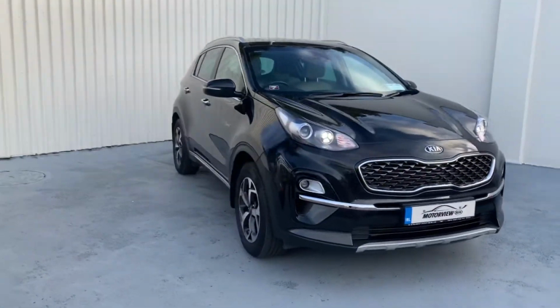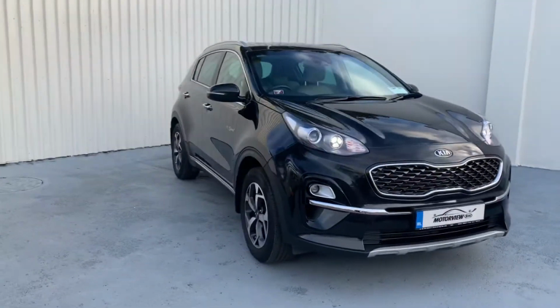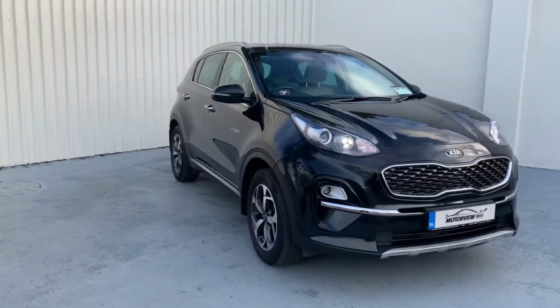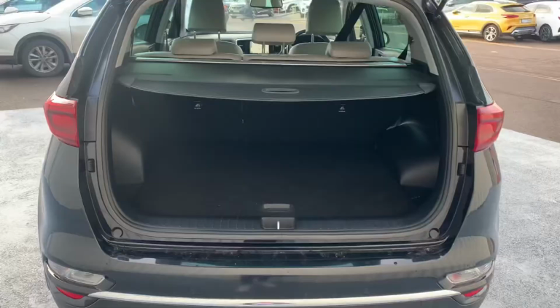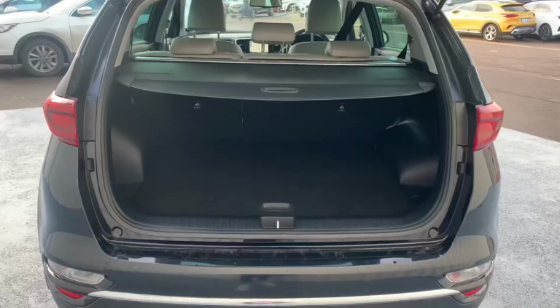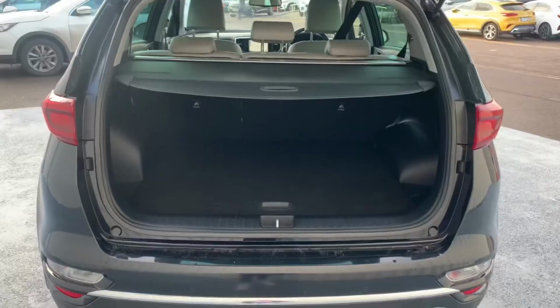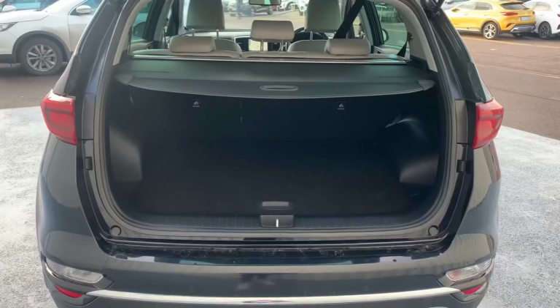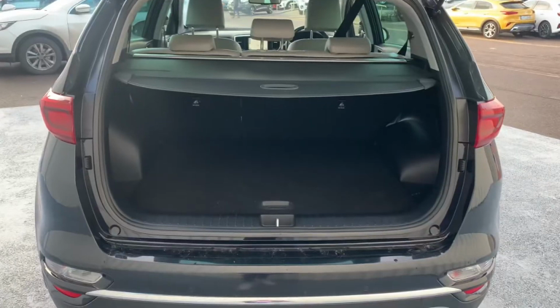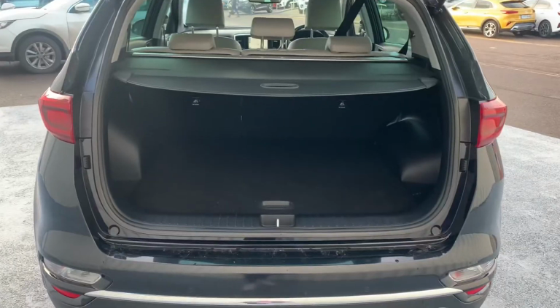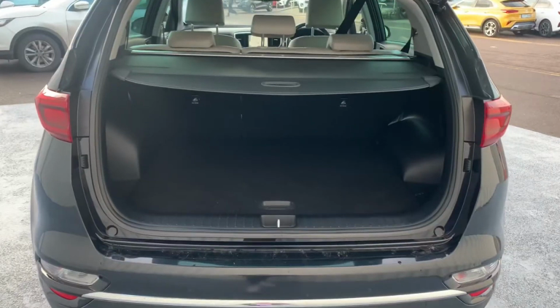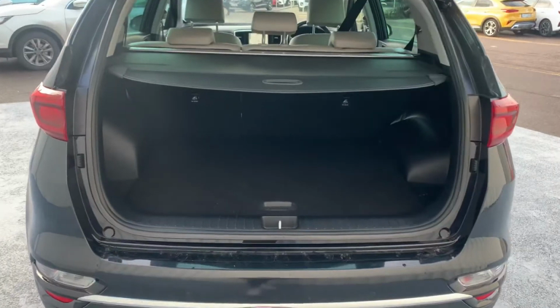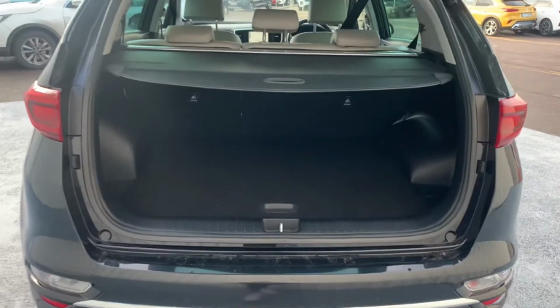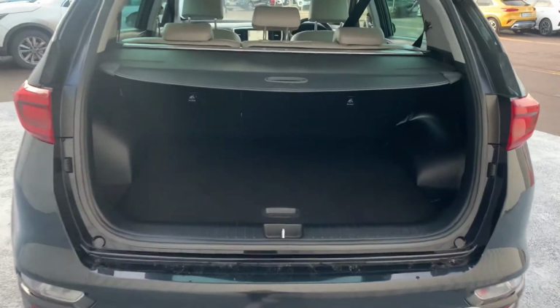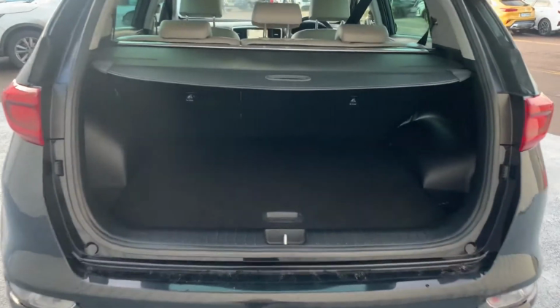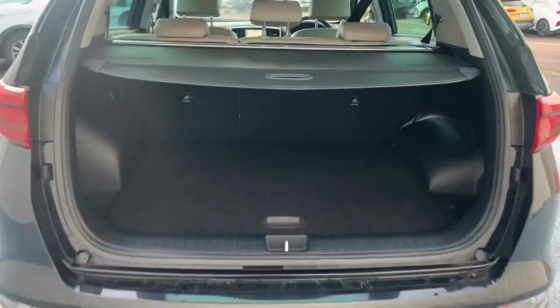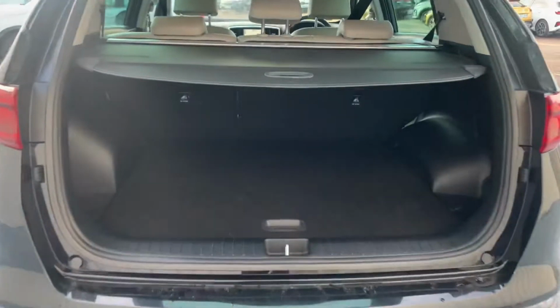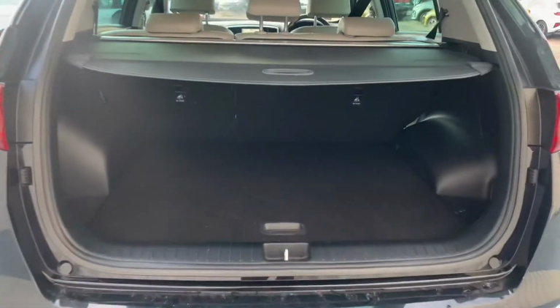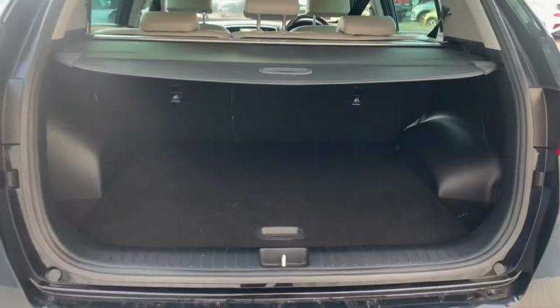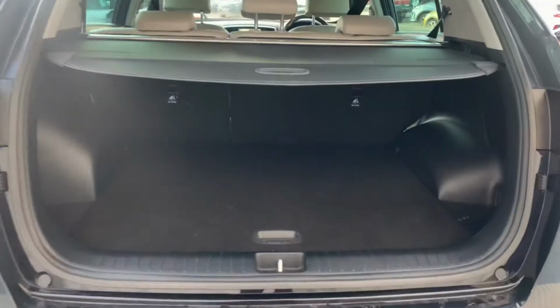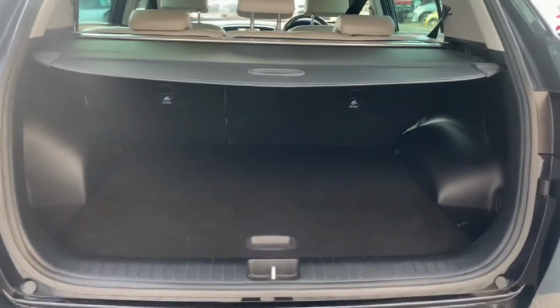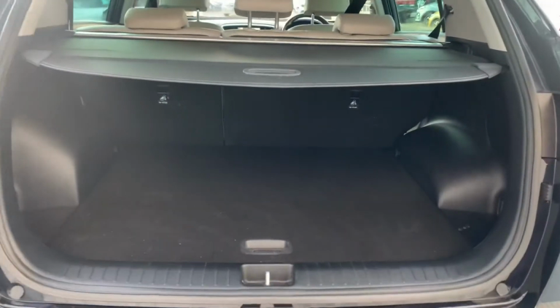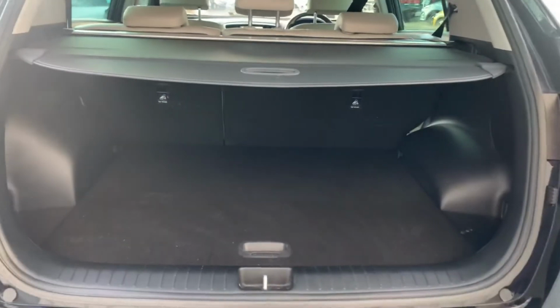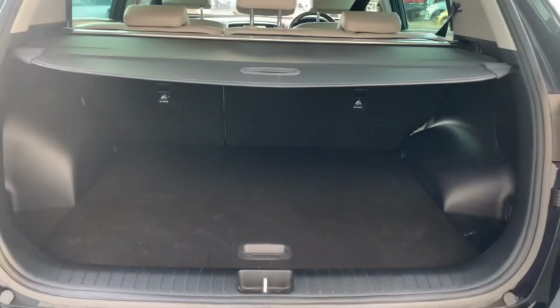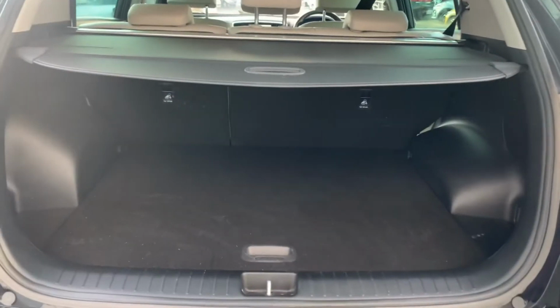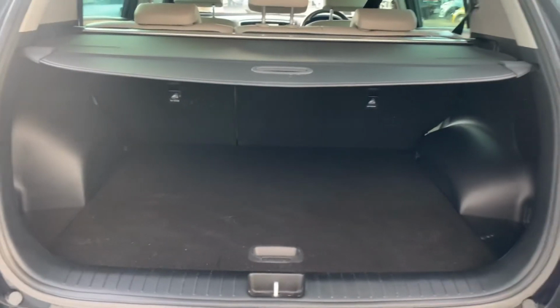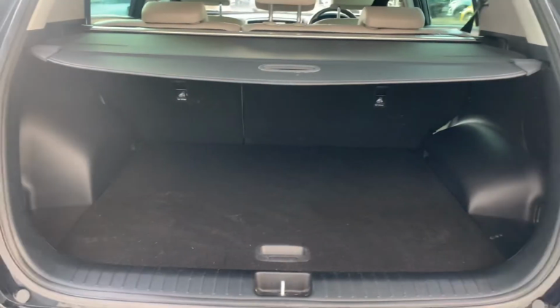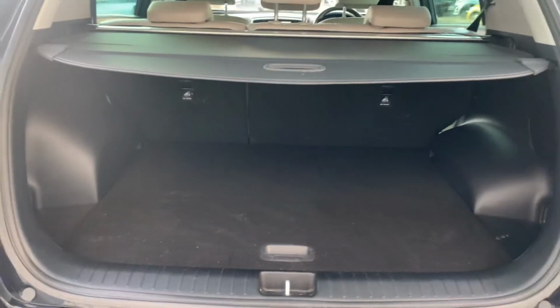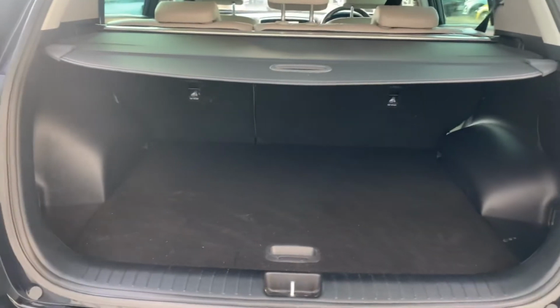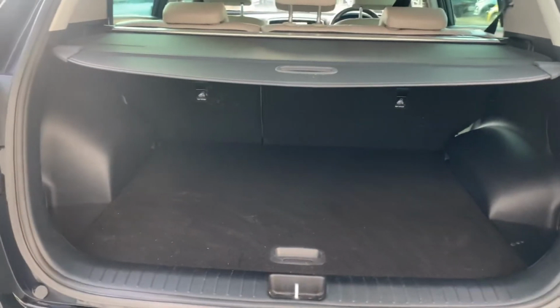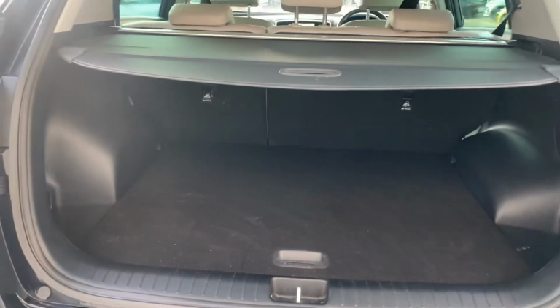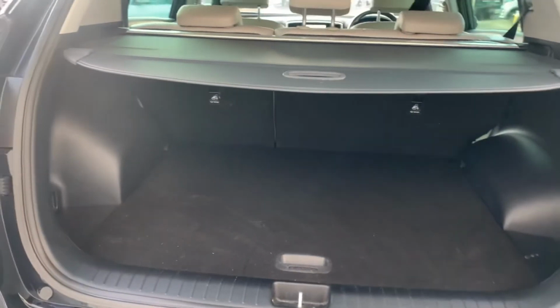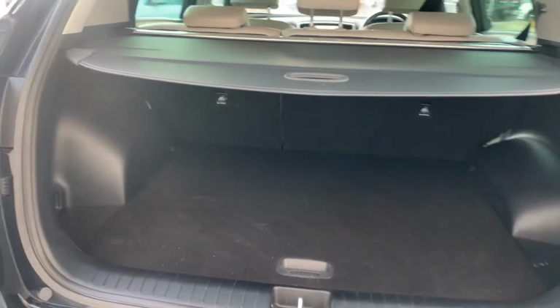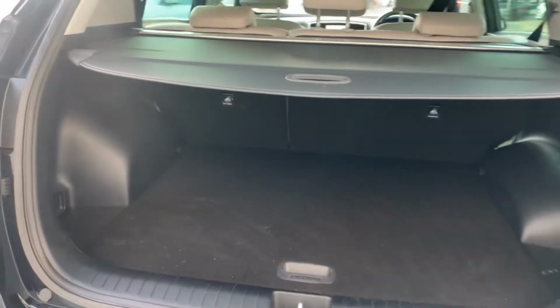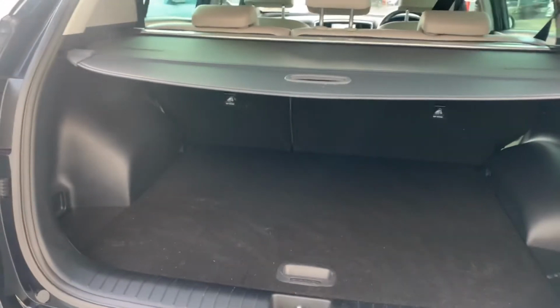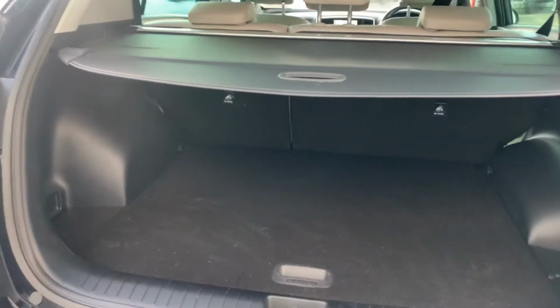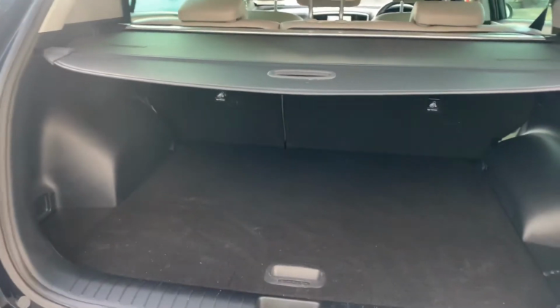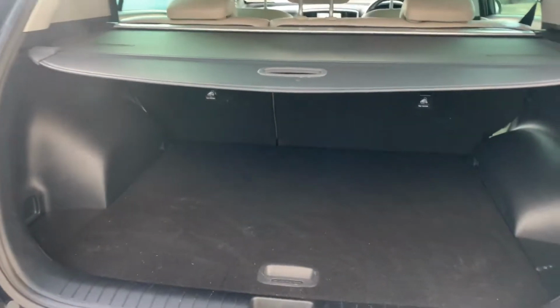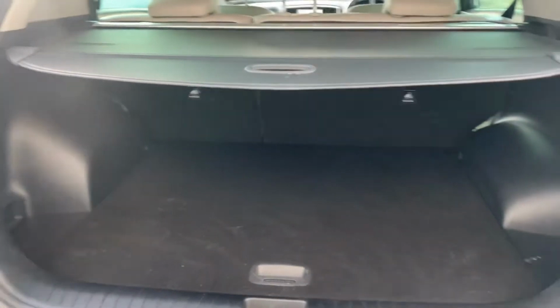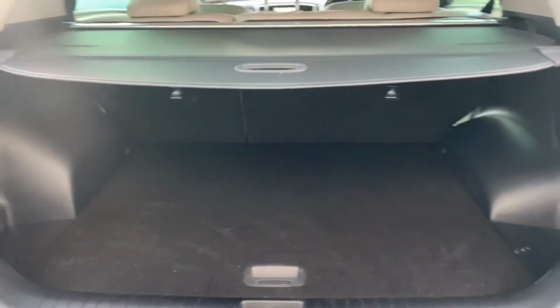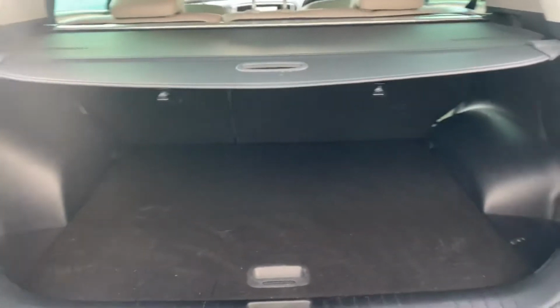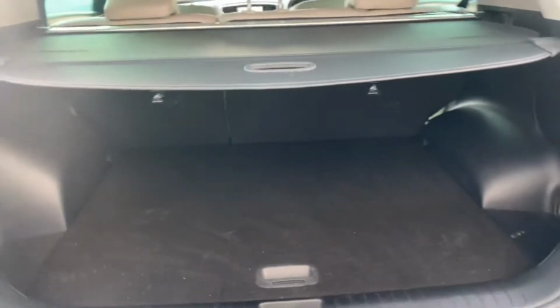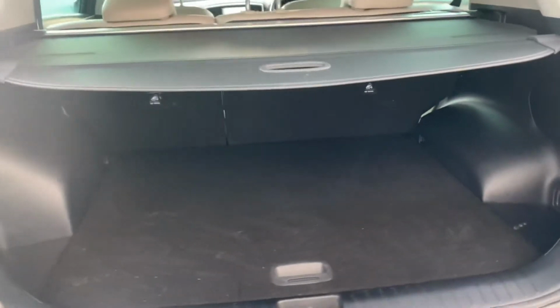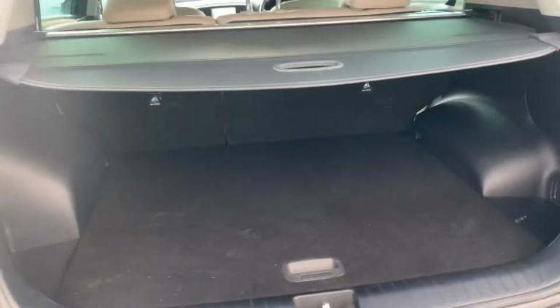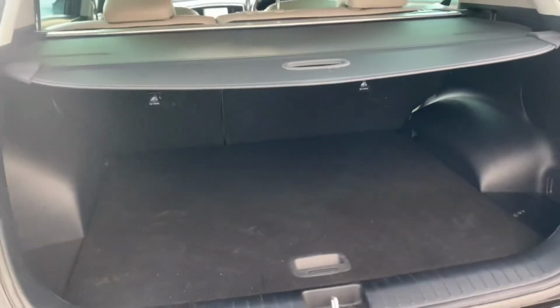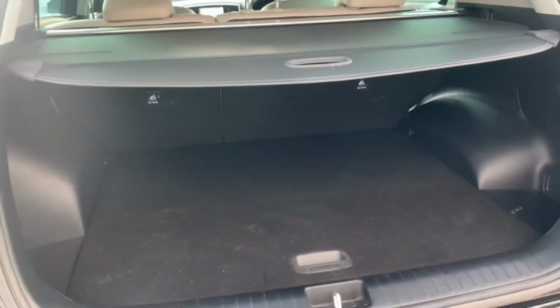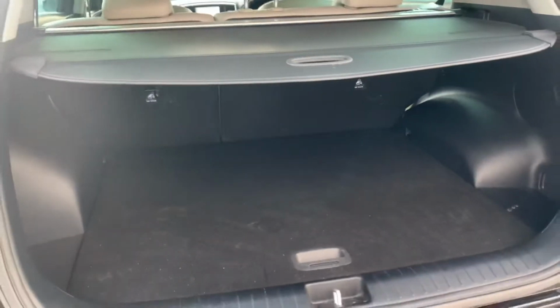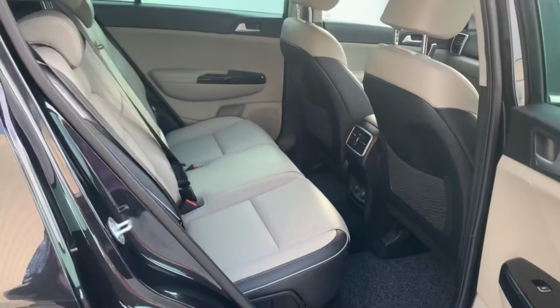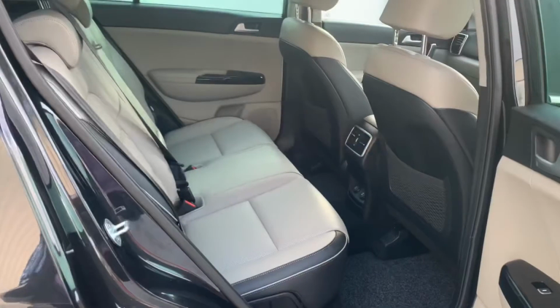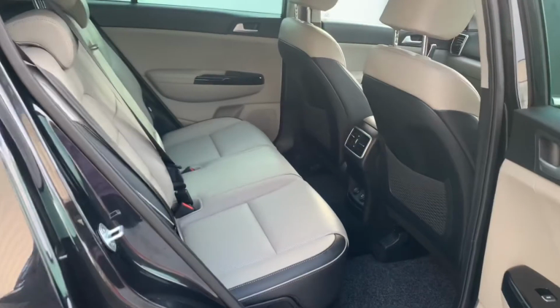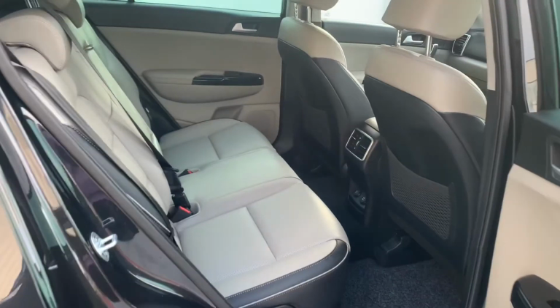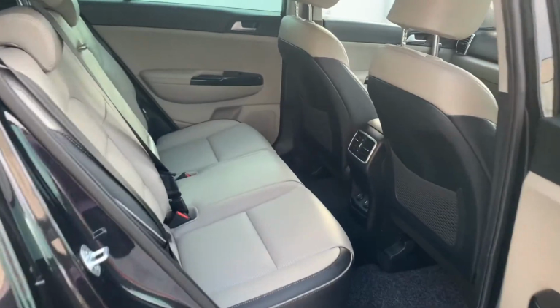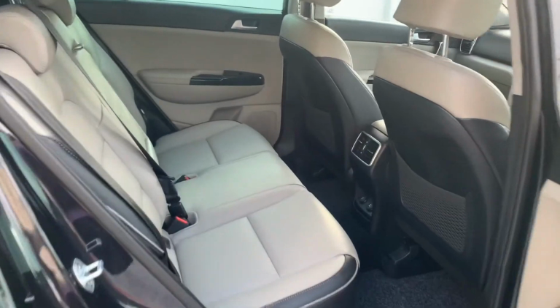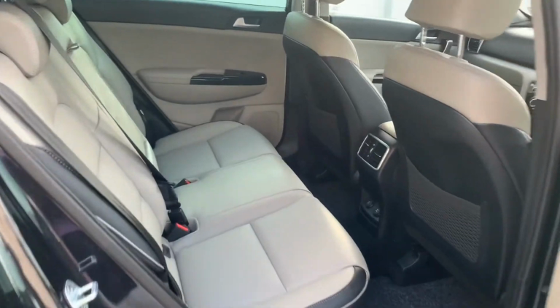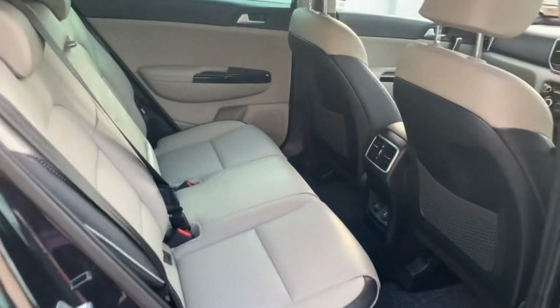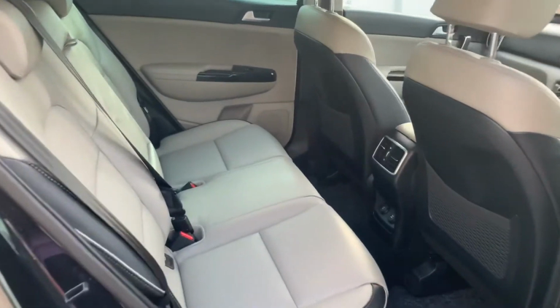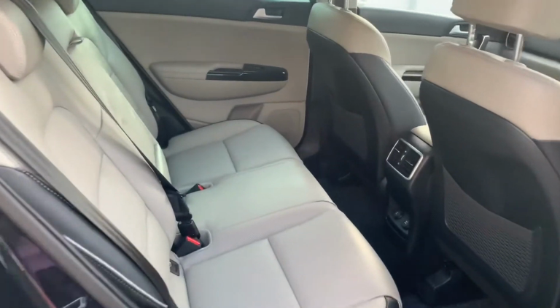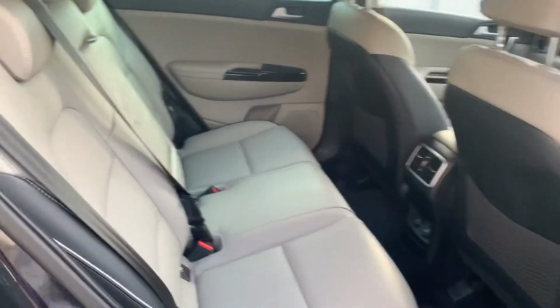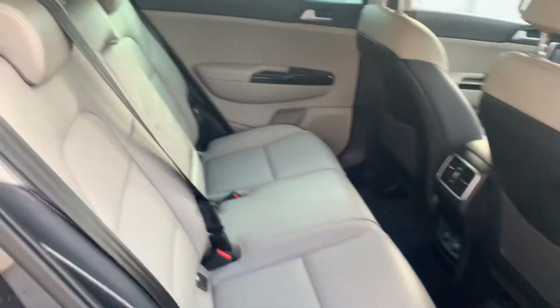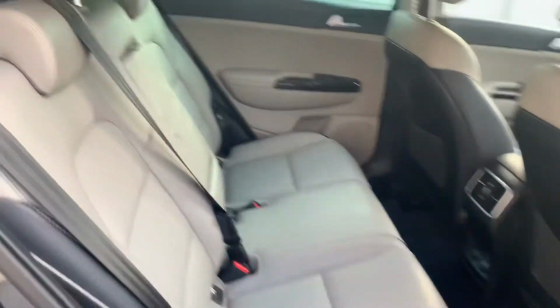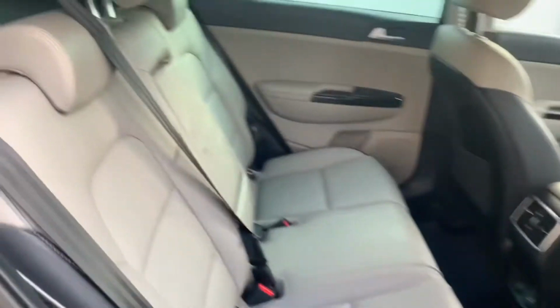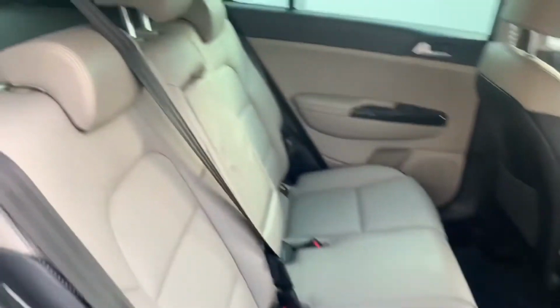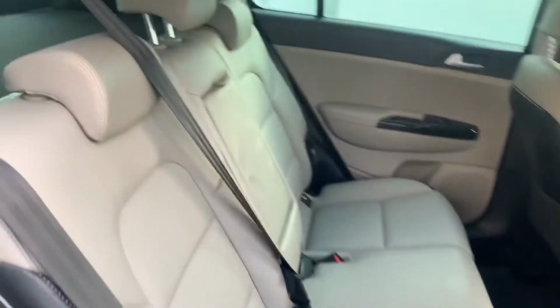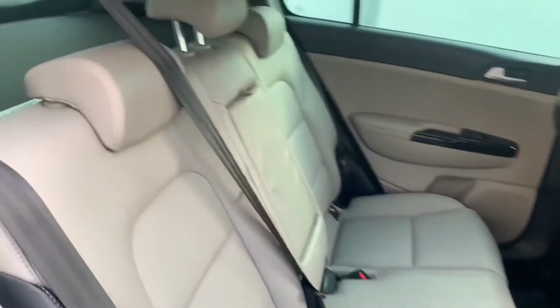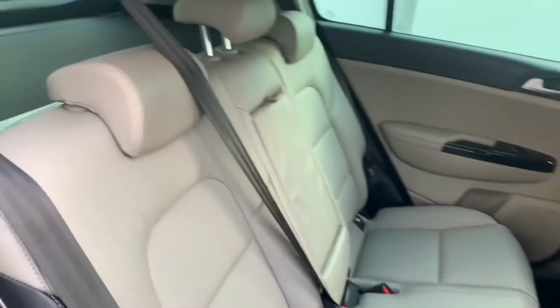This has a large boot space and a two-tone leather interior.